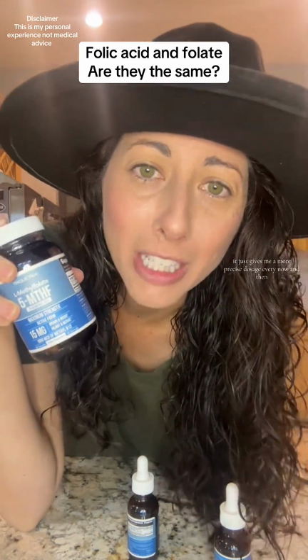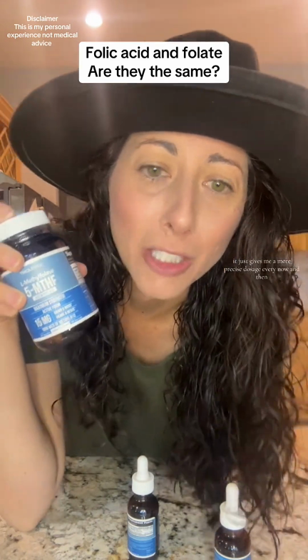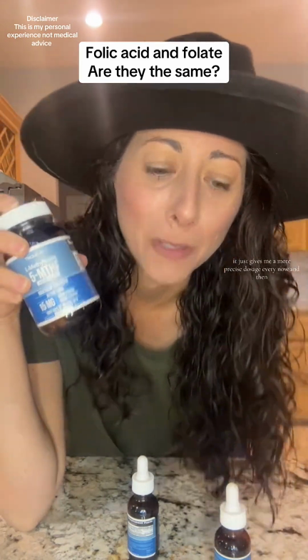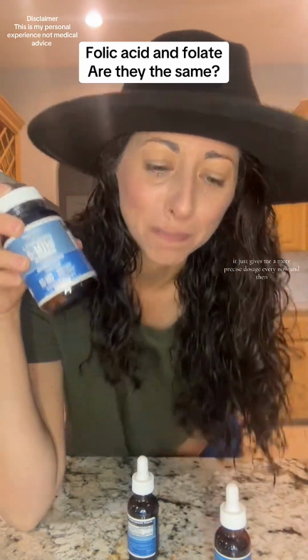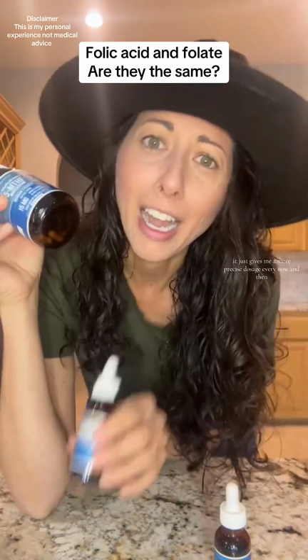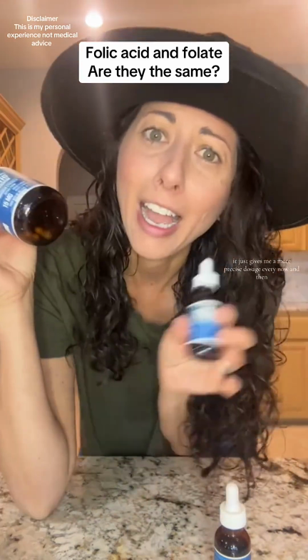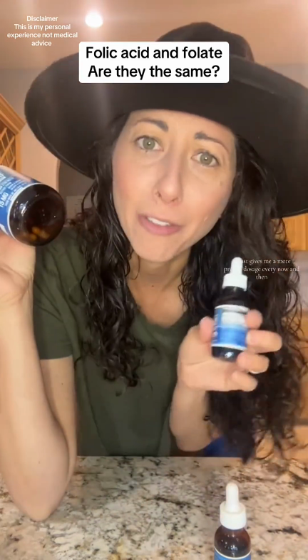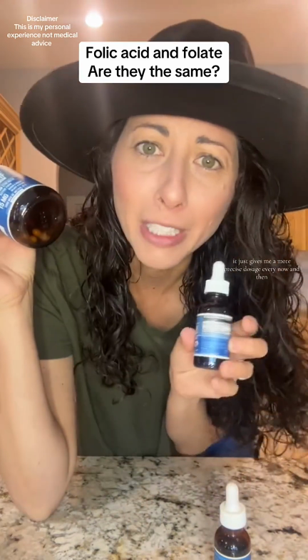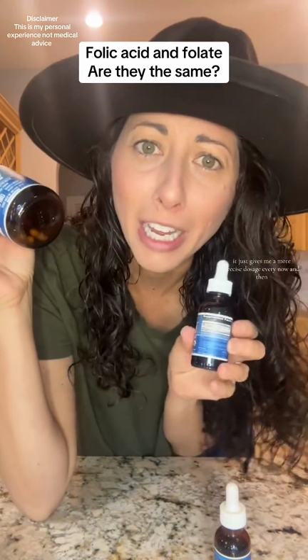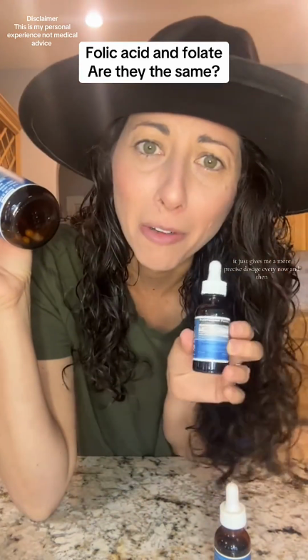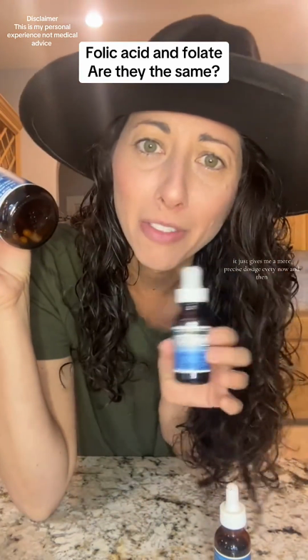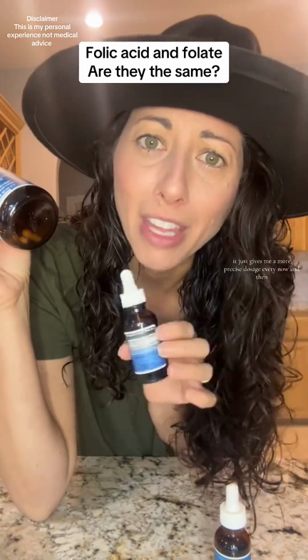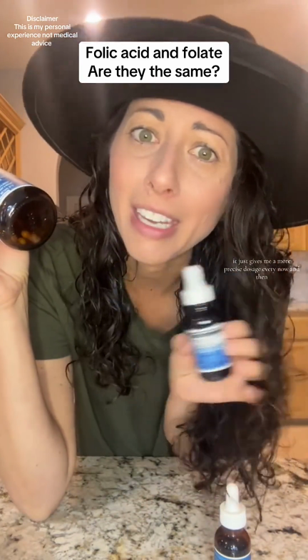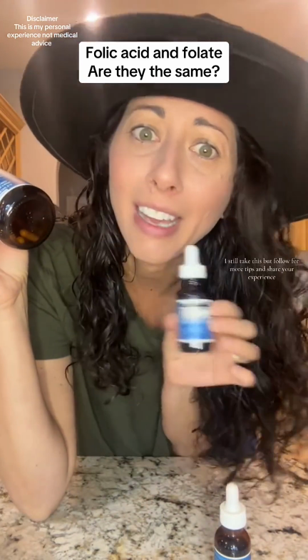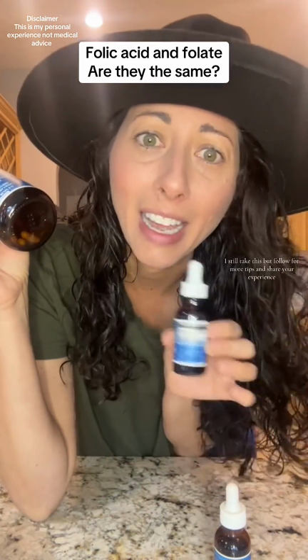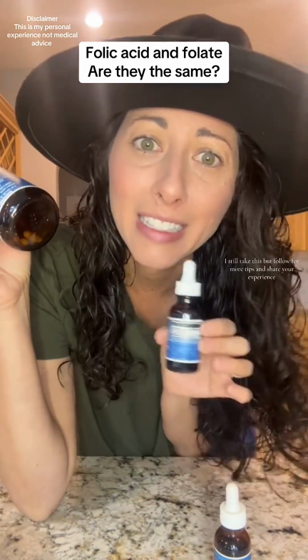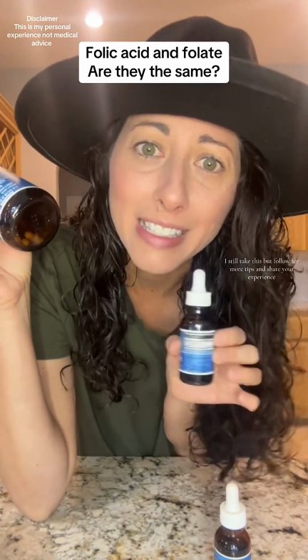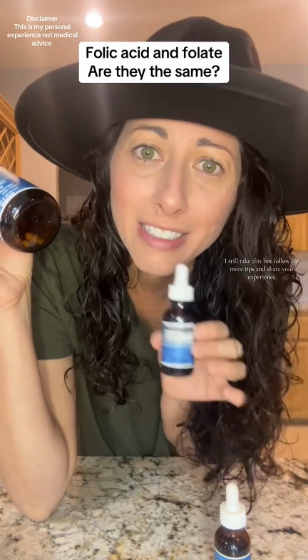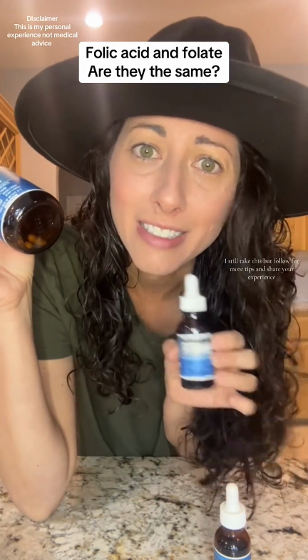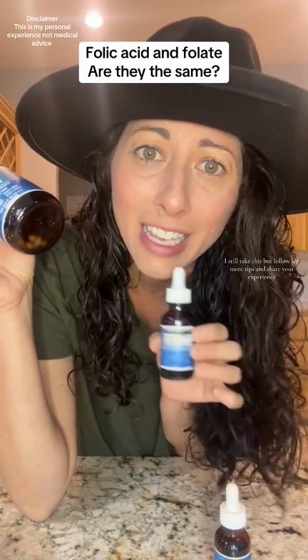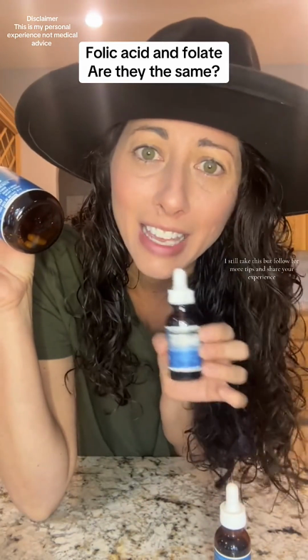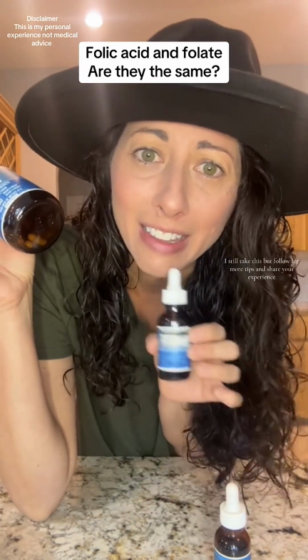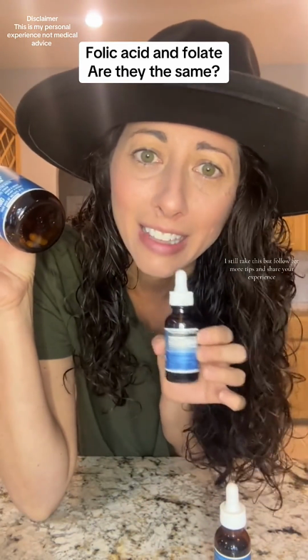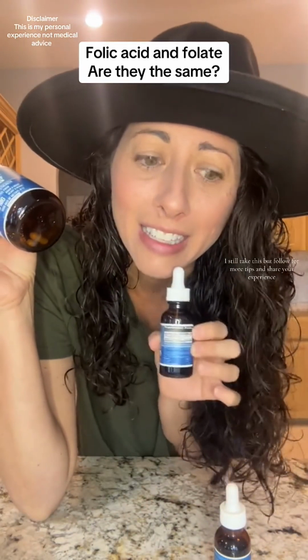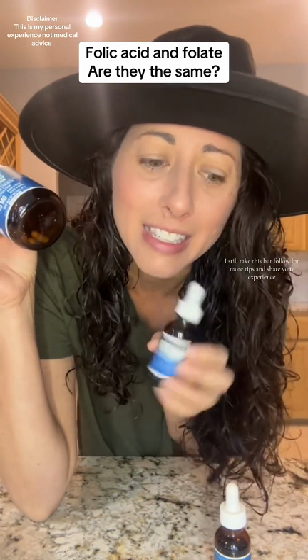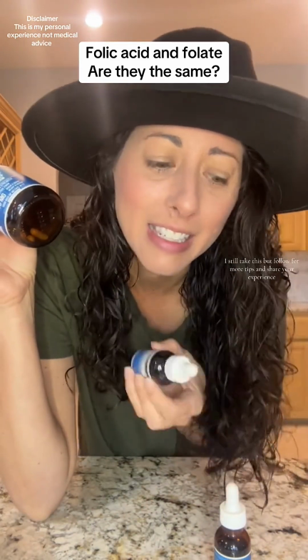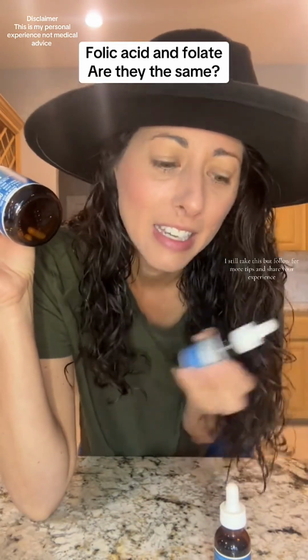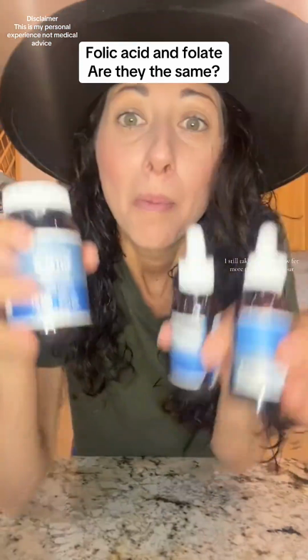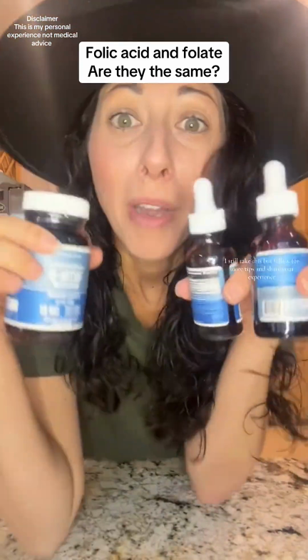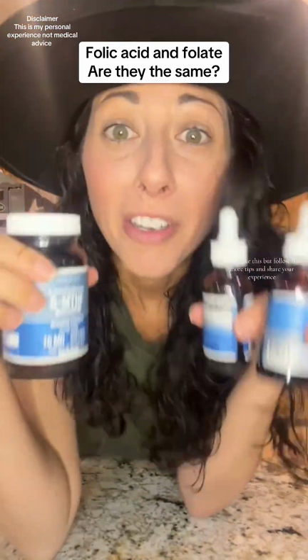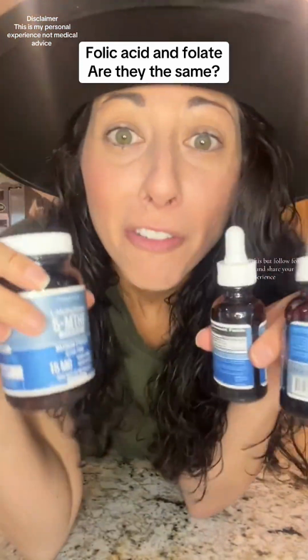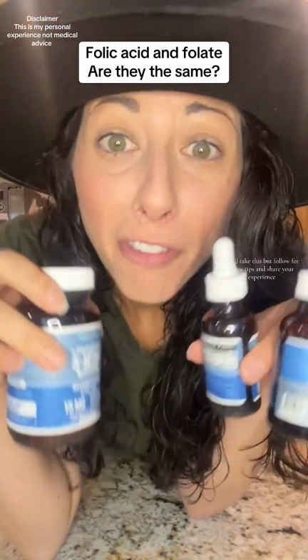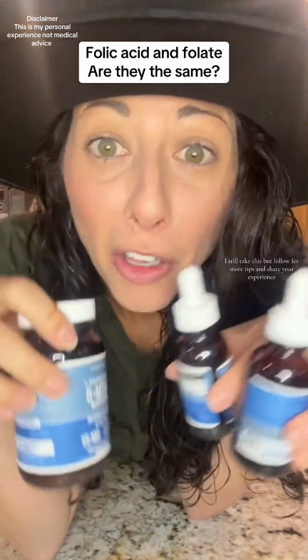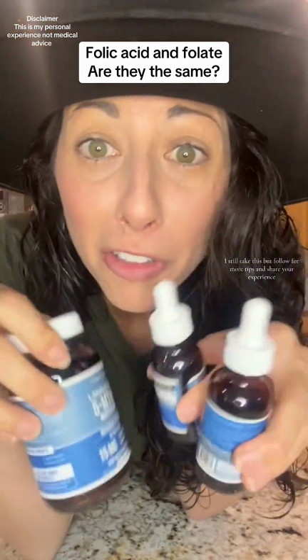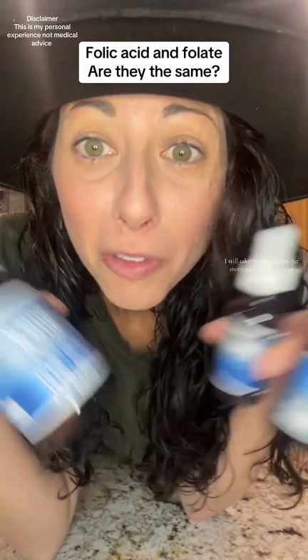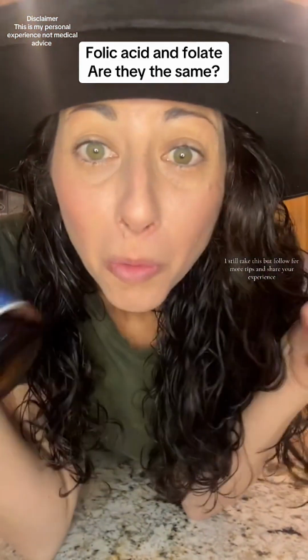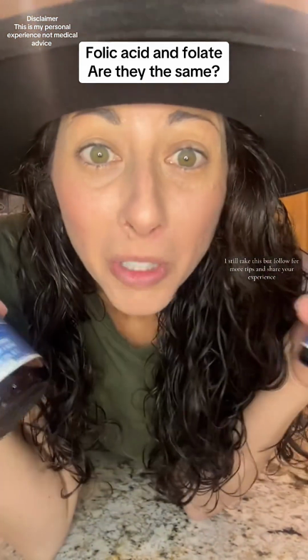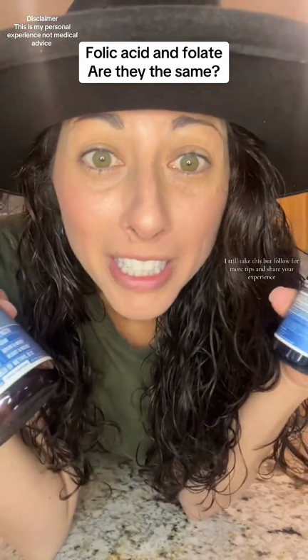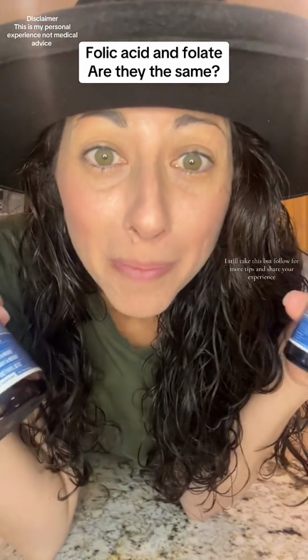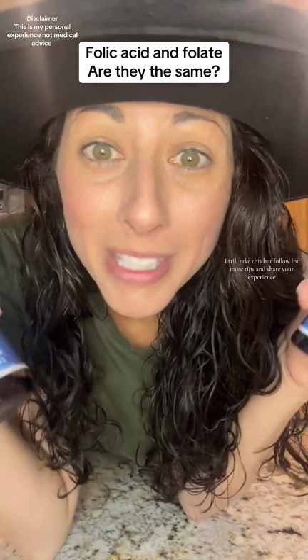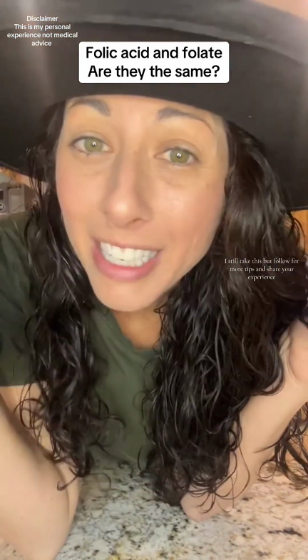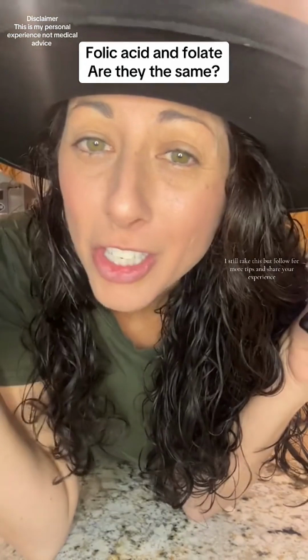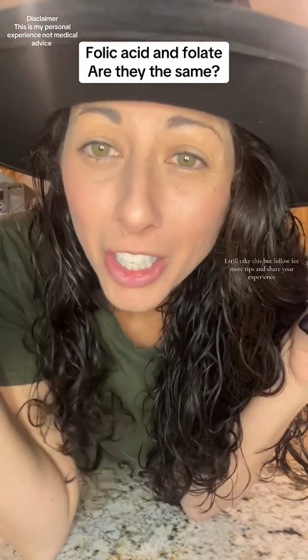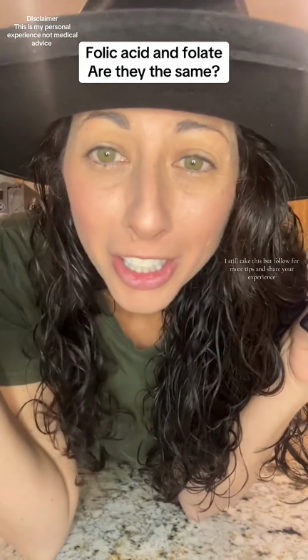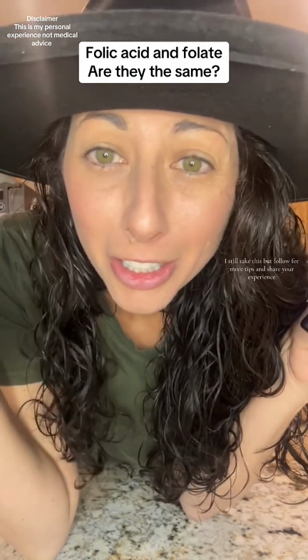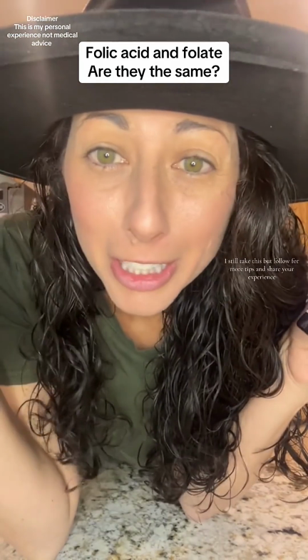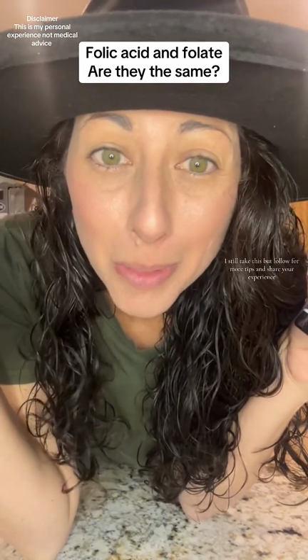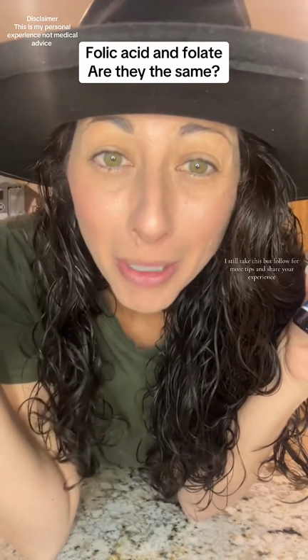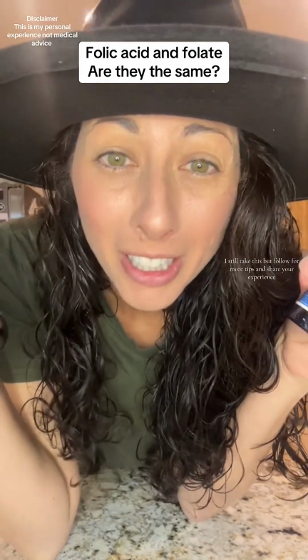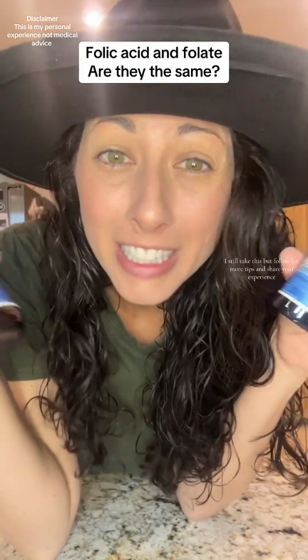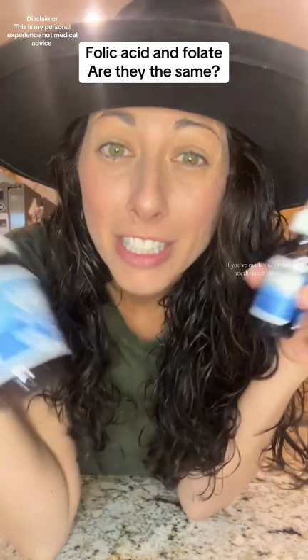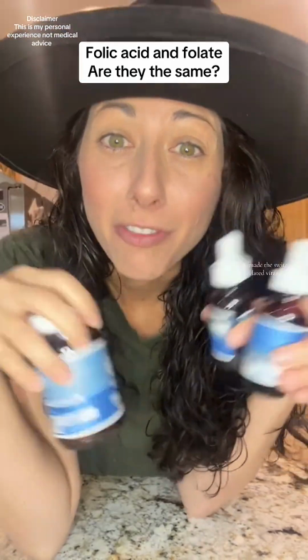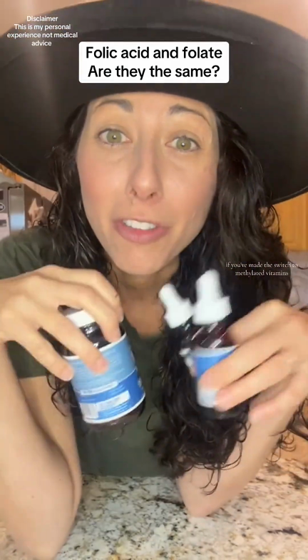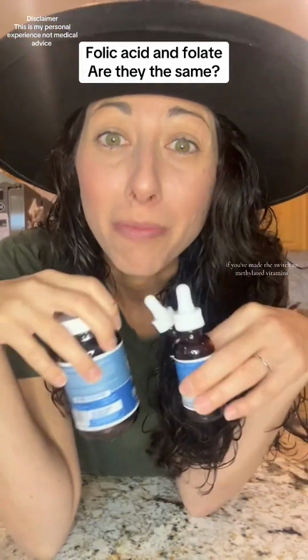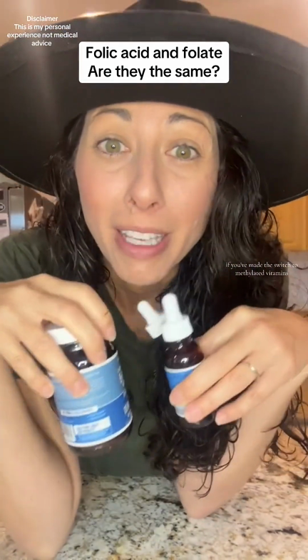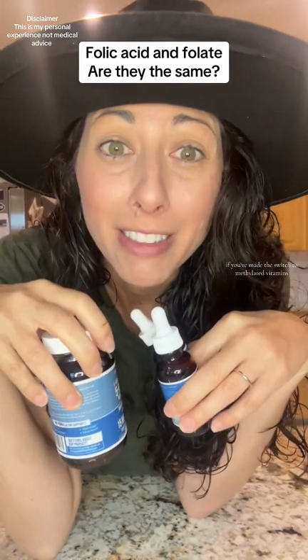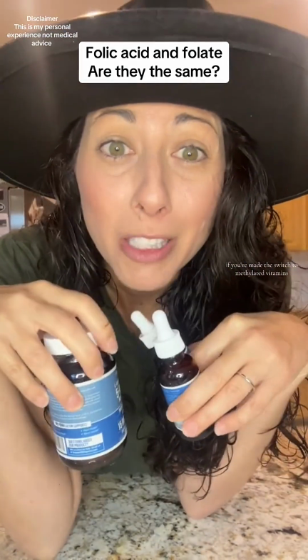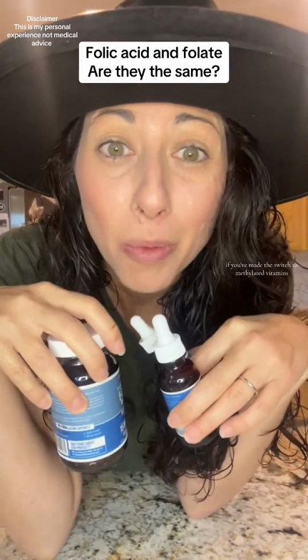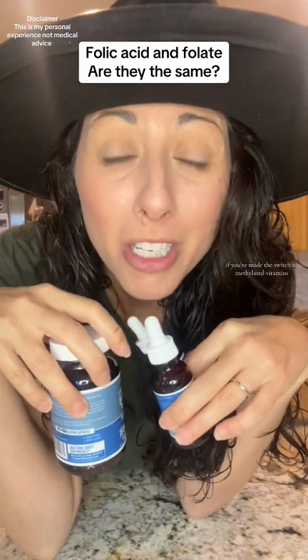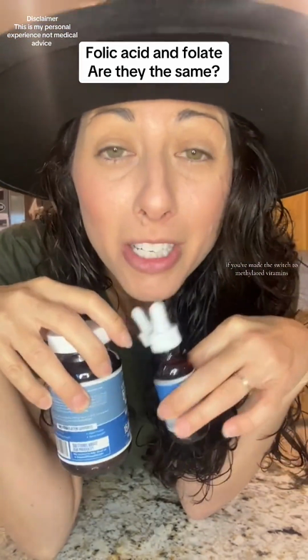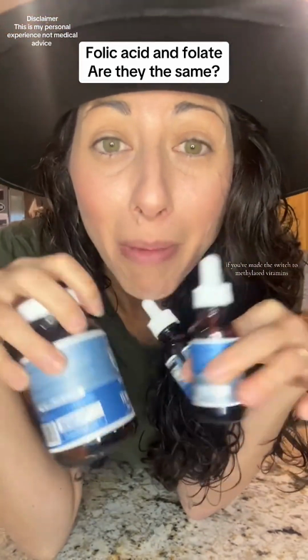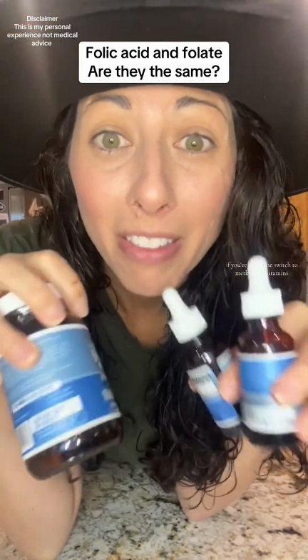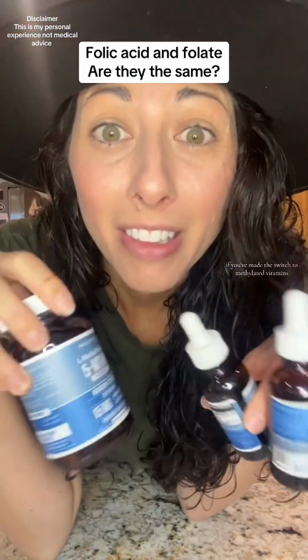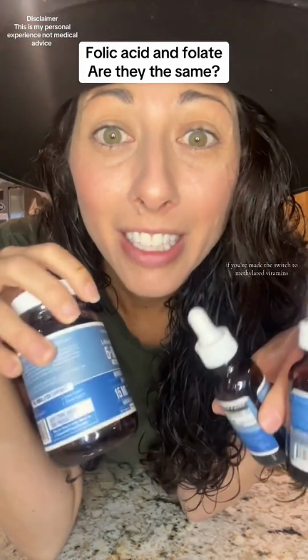Every now and then I still take this, but follow for more tips and share your experience if you've made the switch to methylated vitamins.